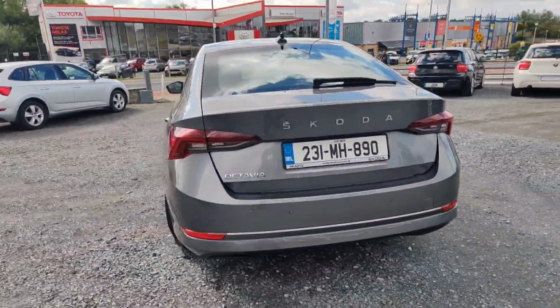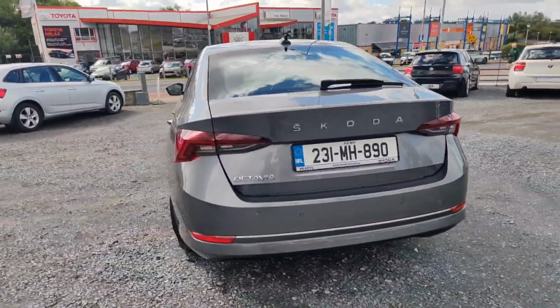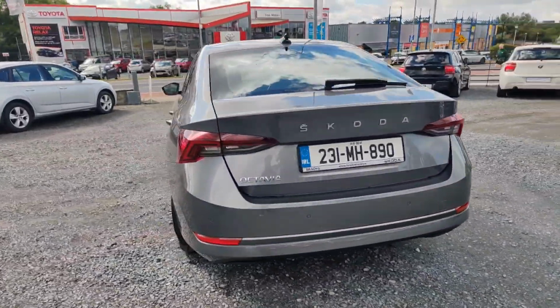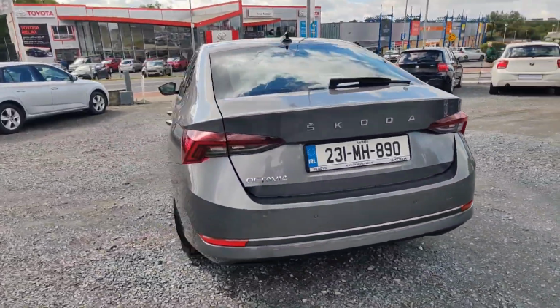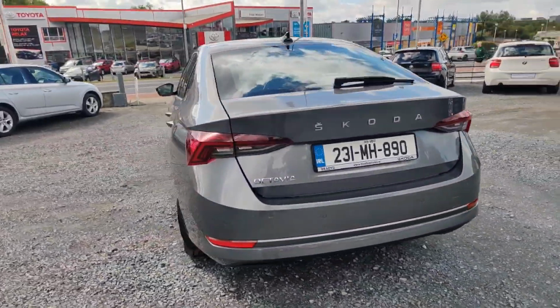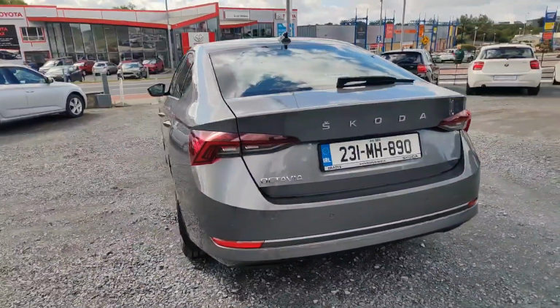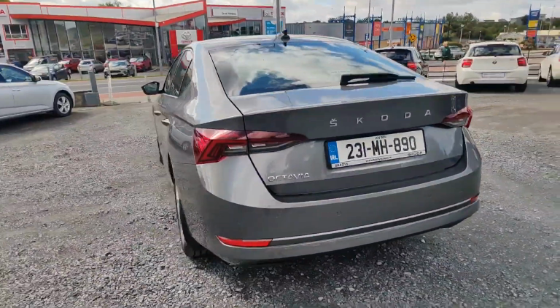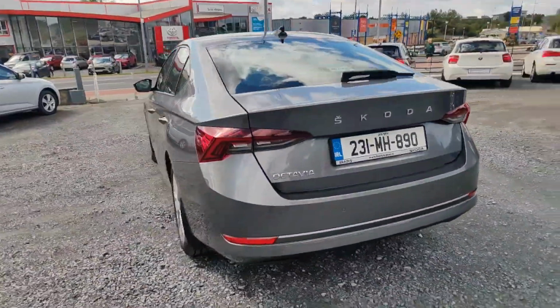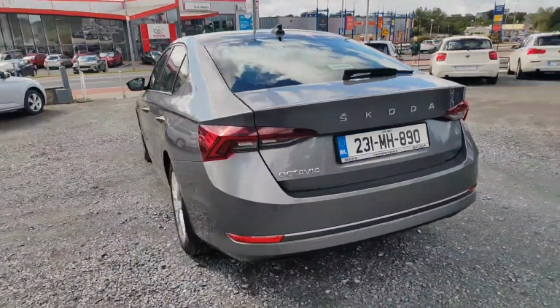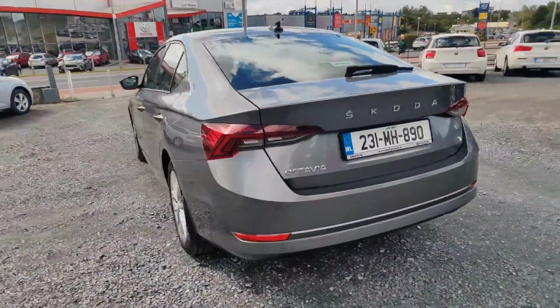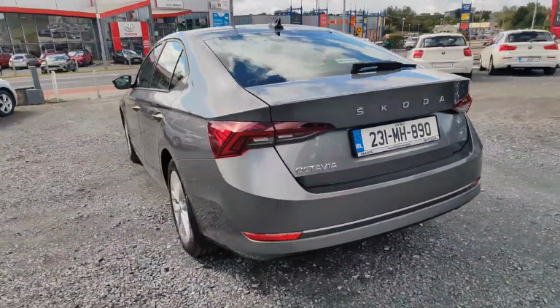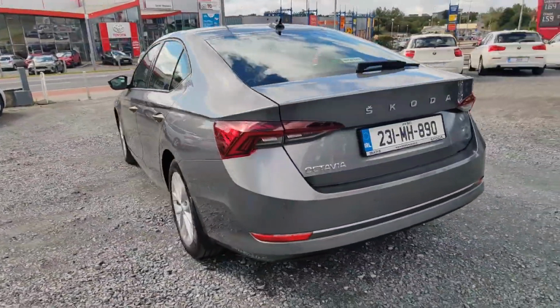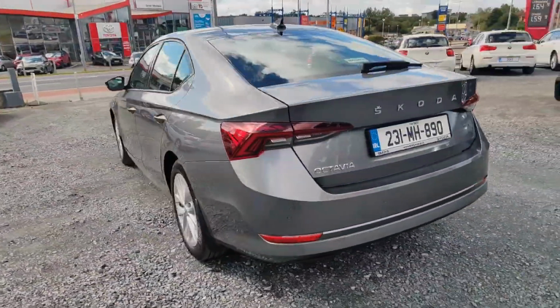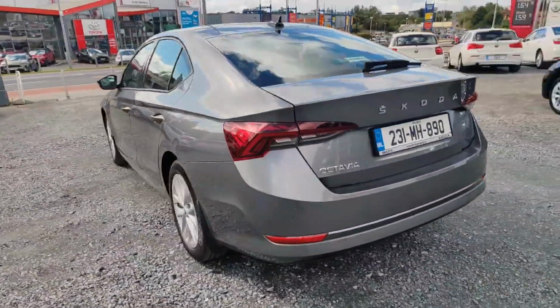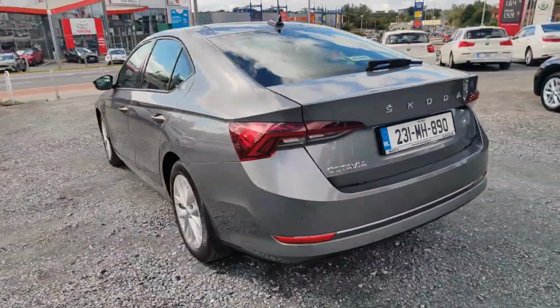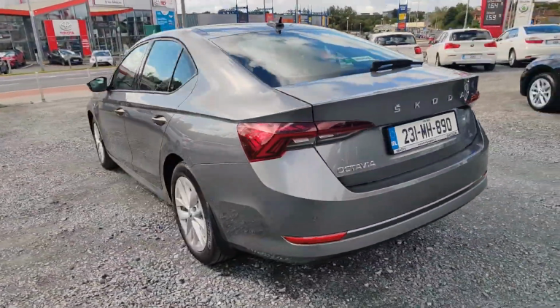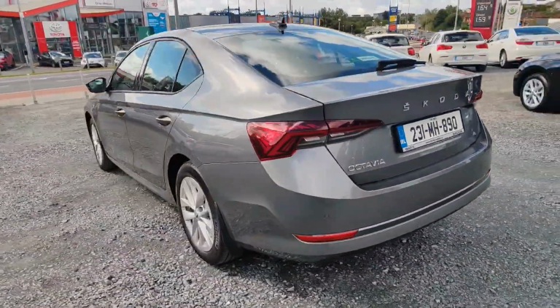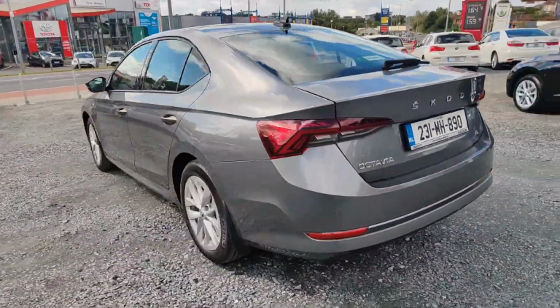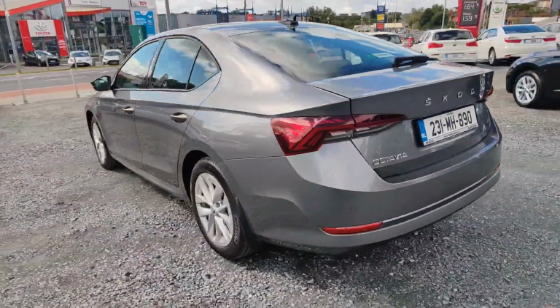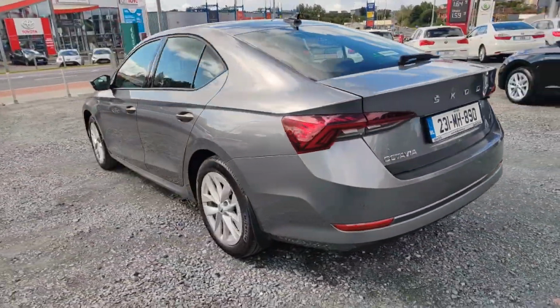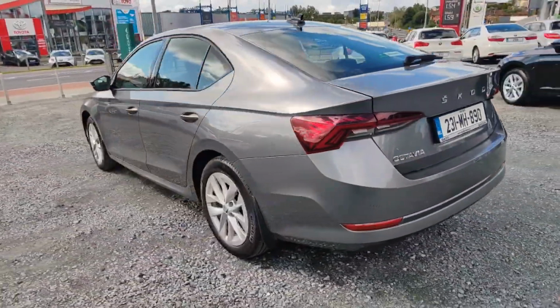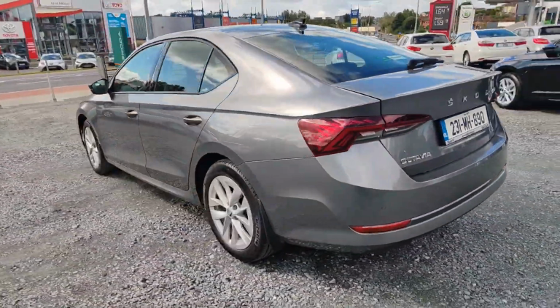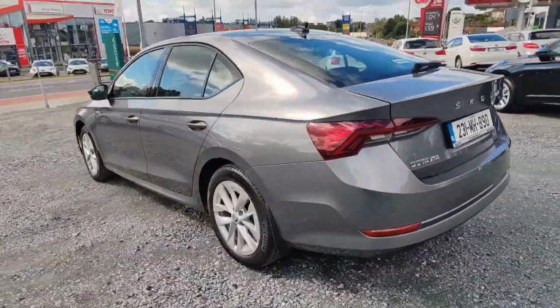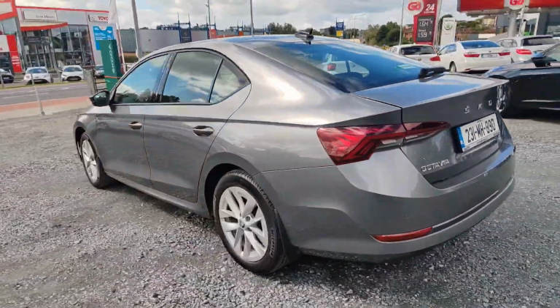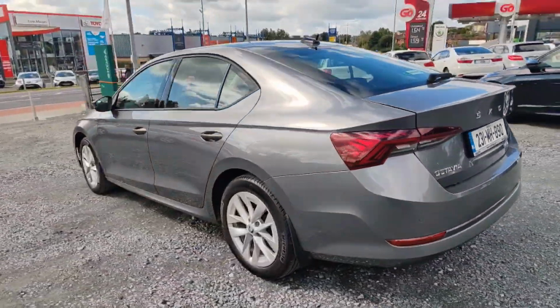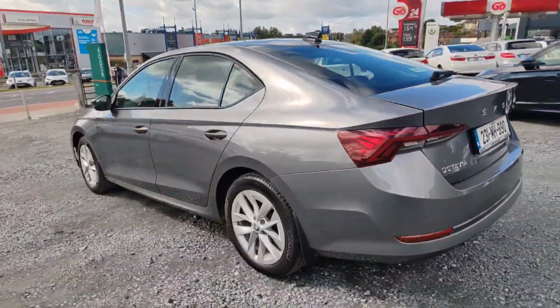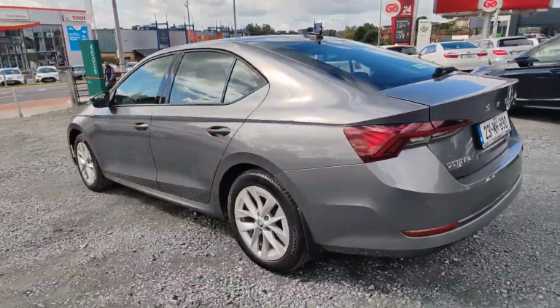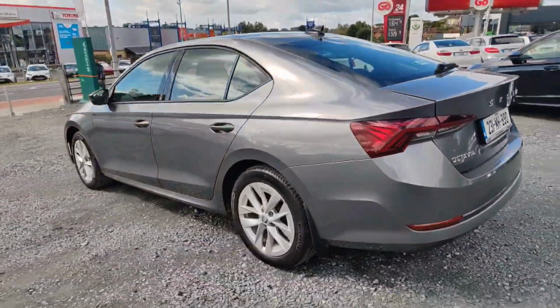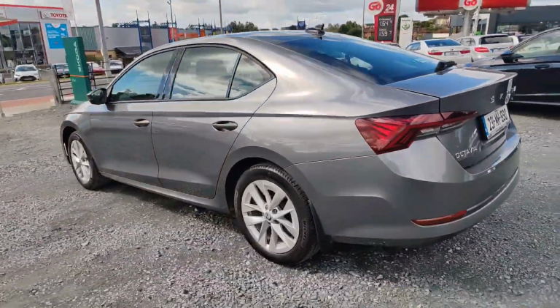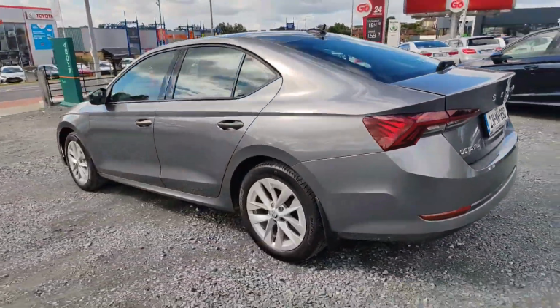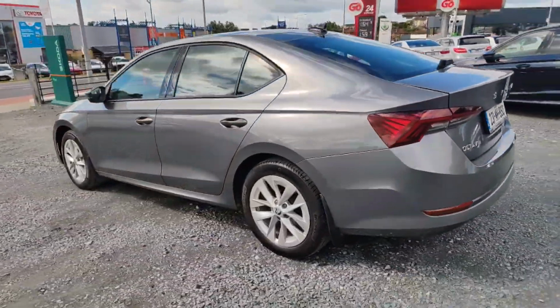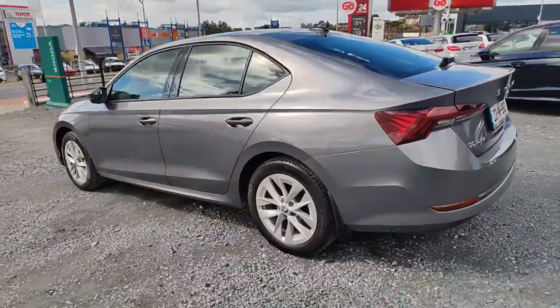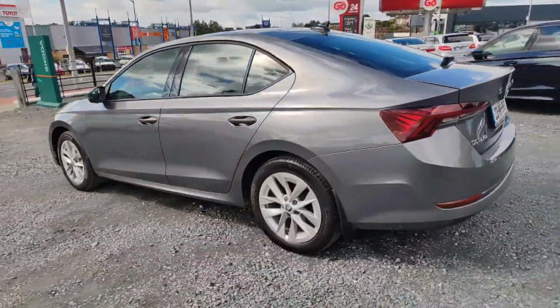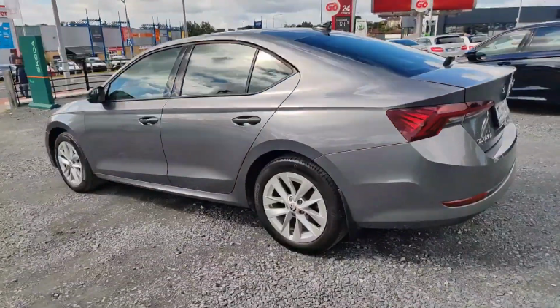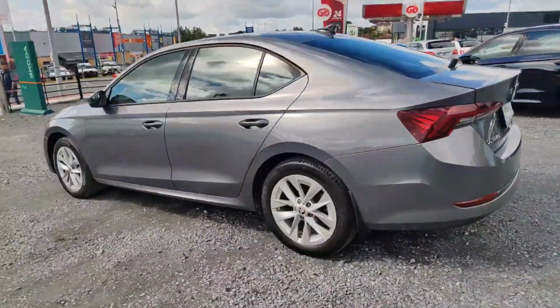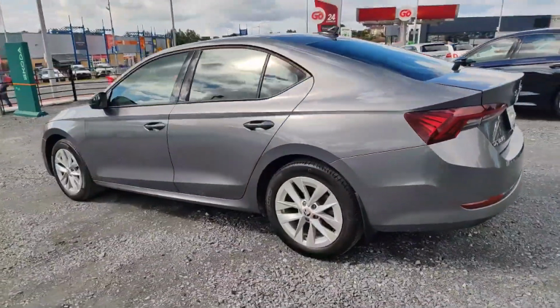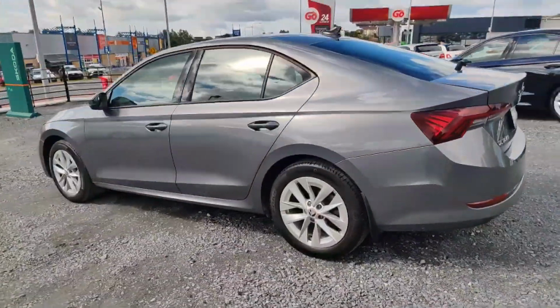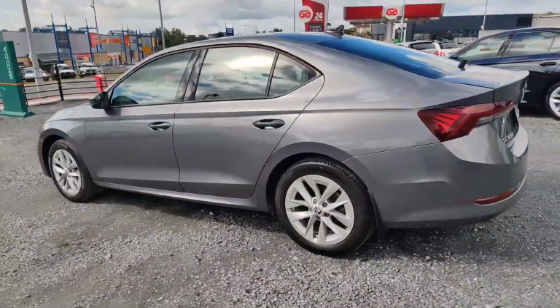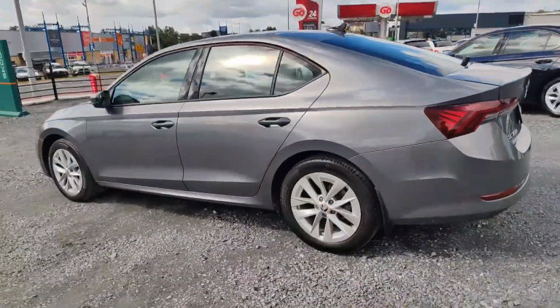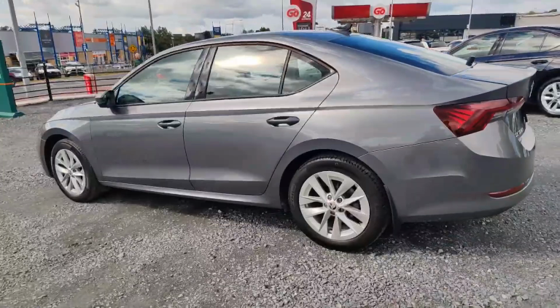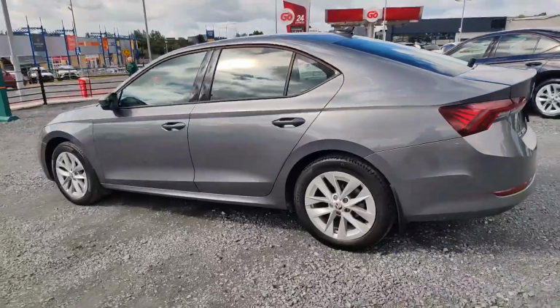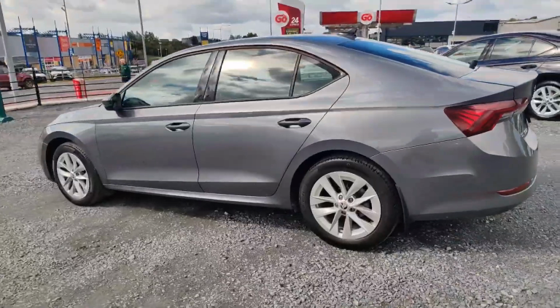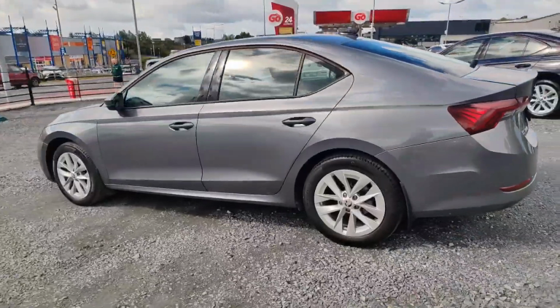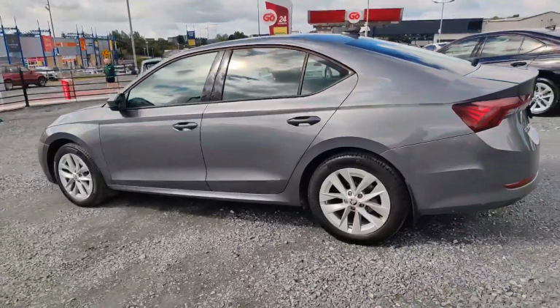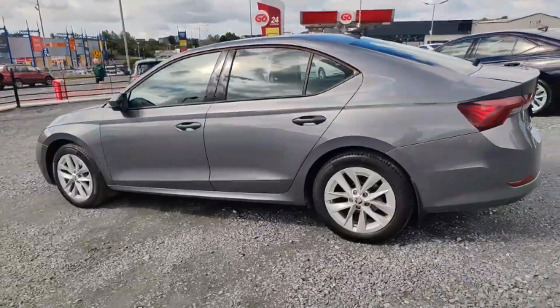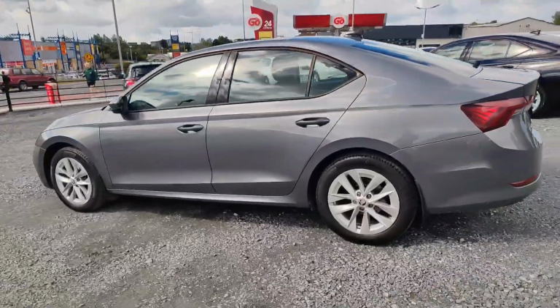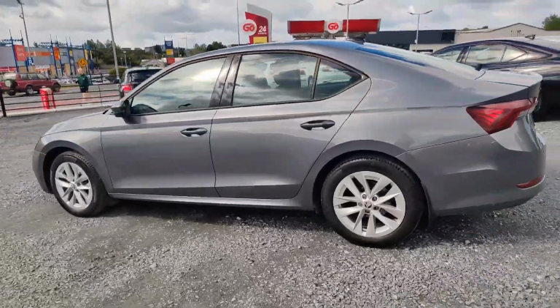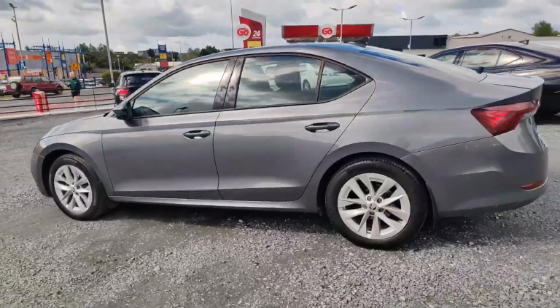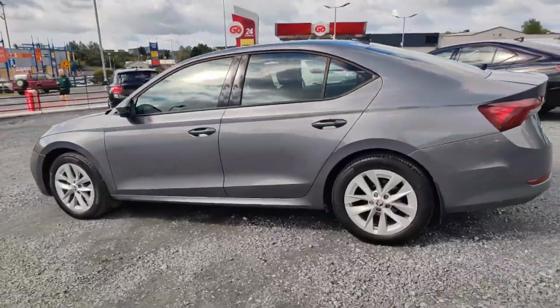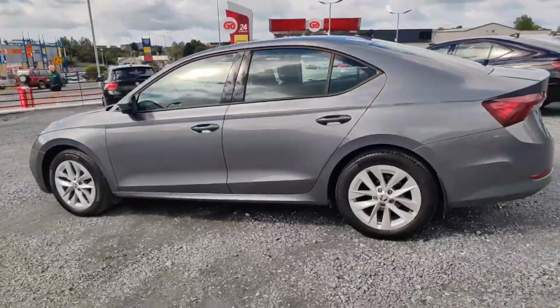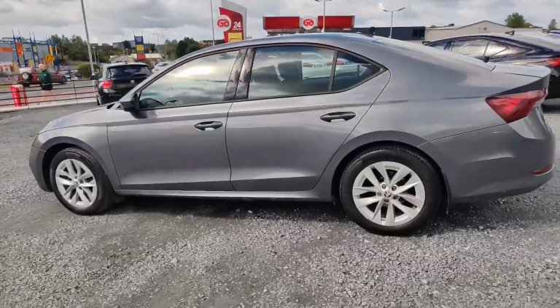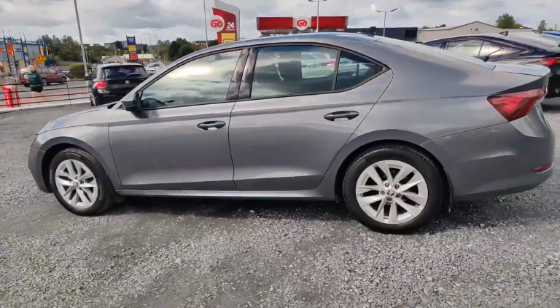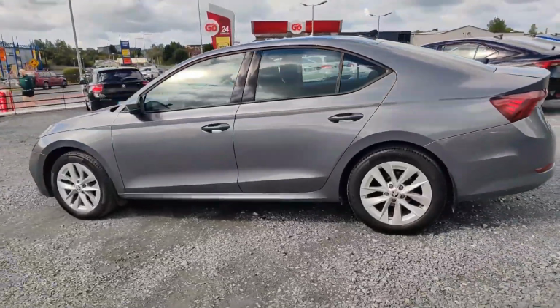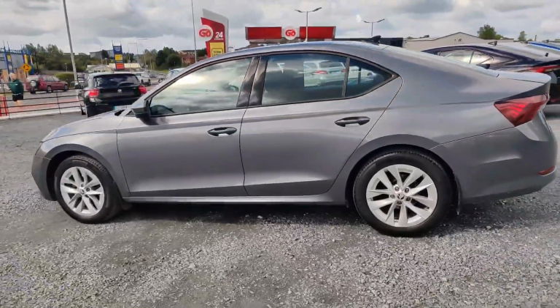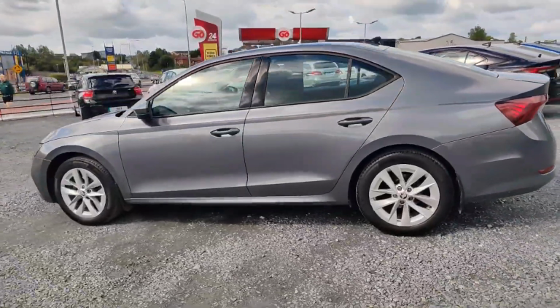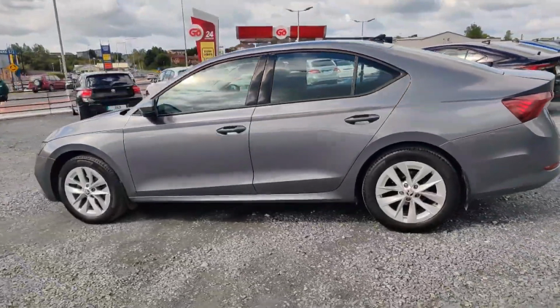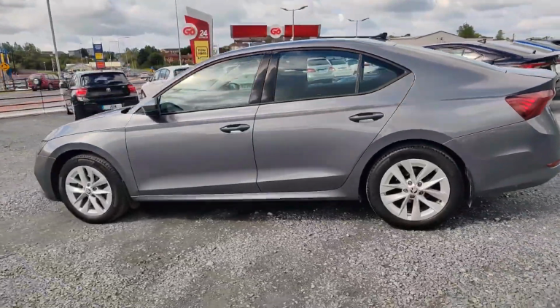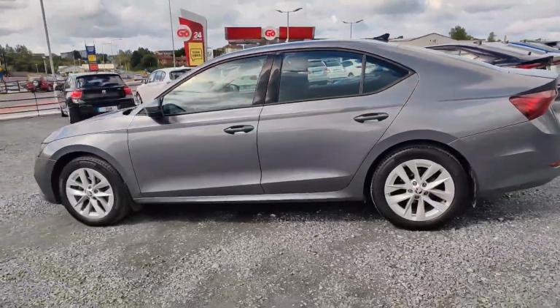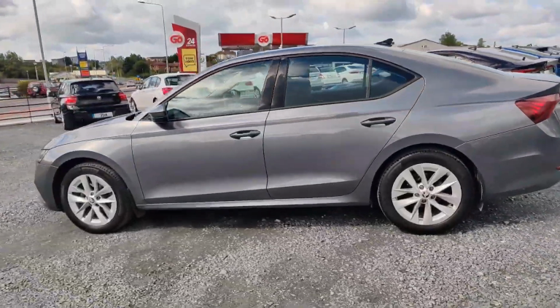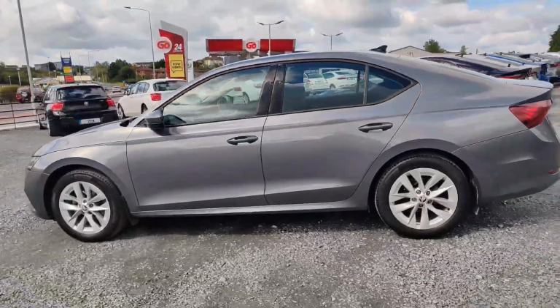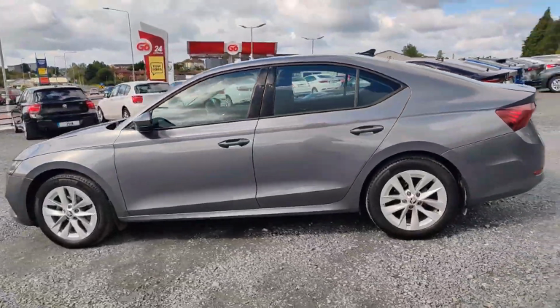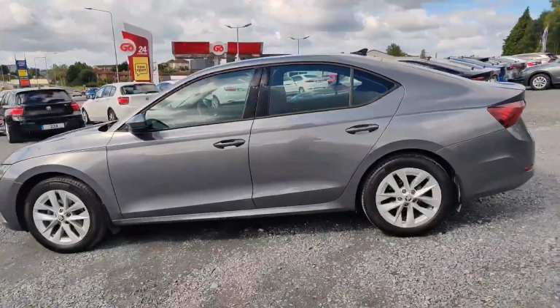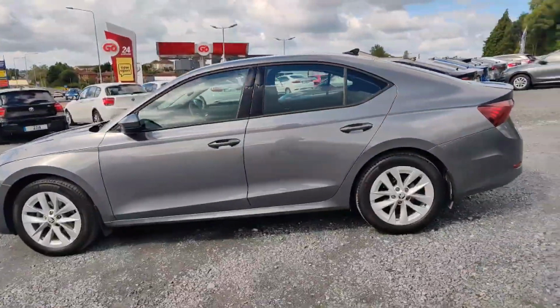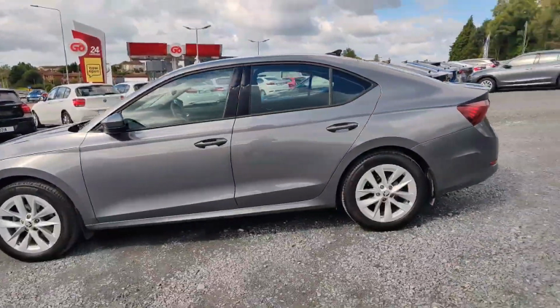With a full health and safety check, manufacturer-serviced, and comprehensive warranty, you can drive with peace of mind.